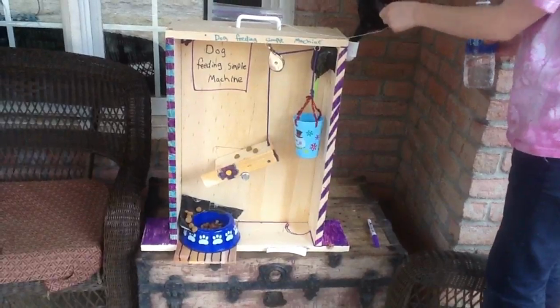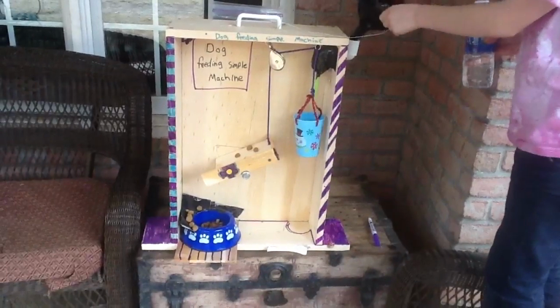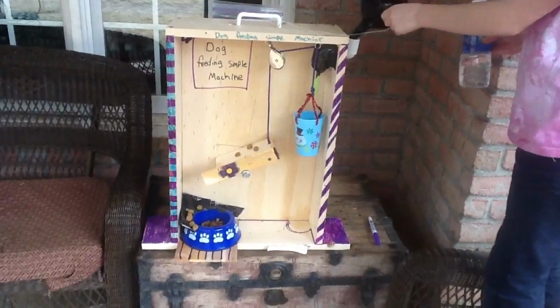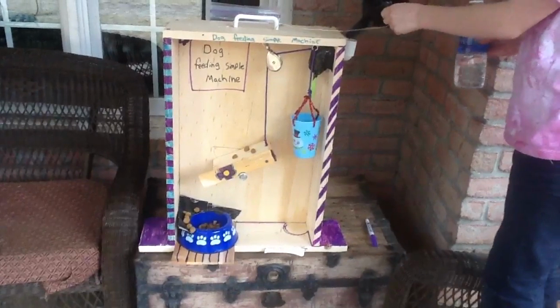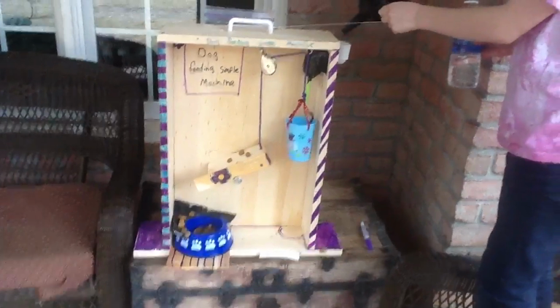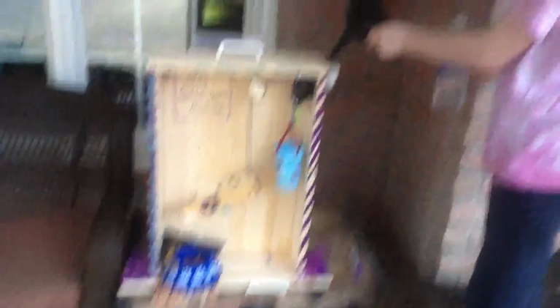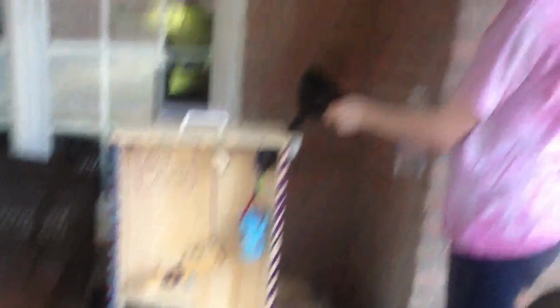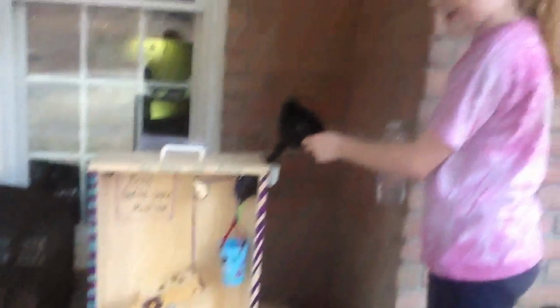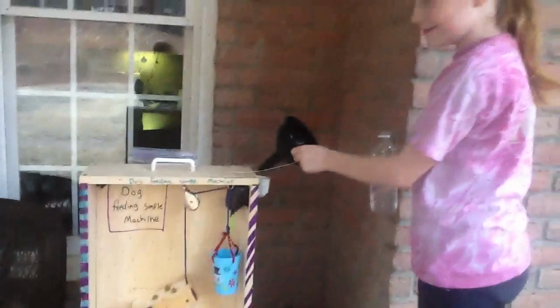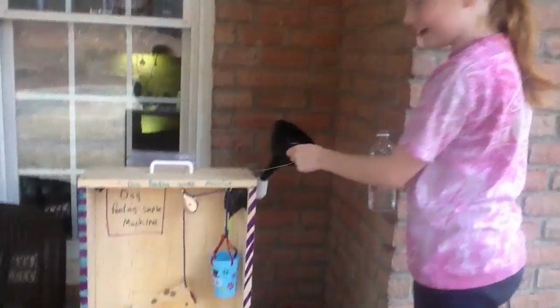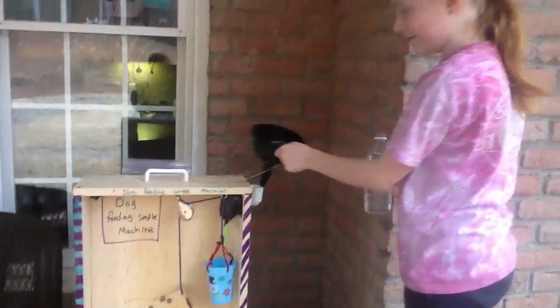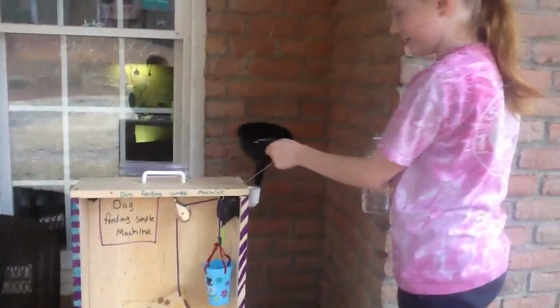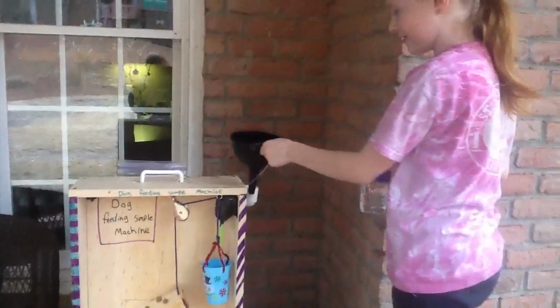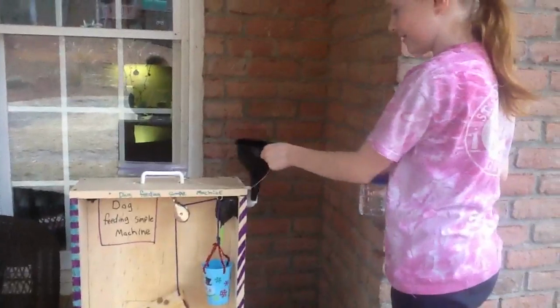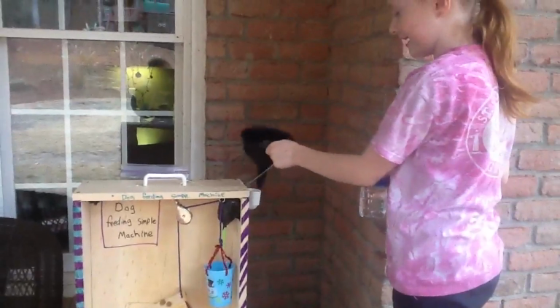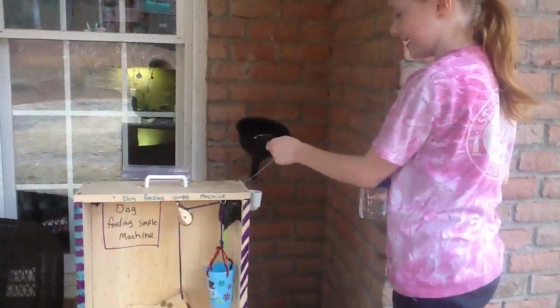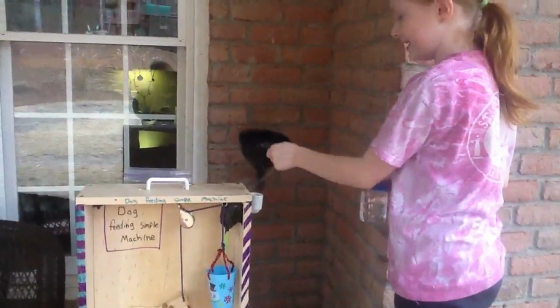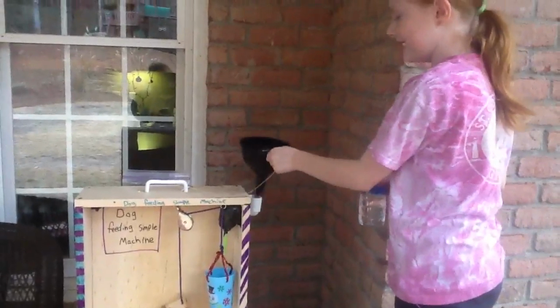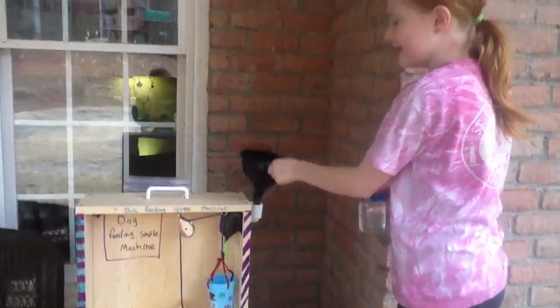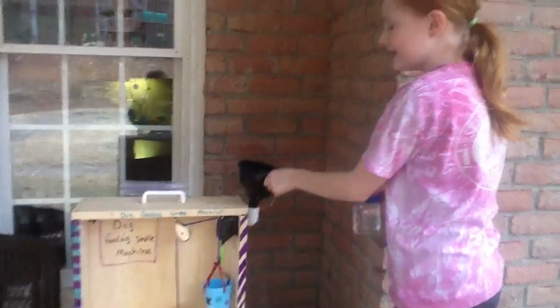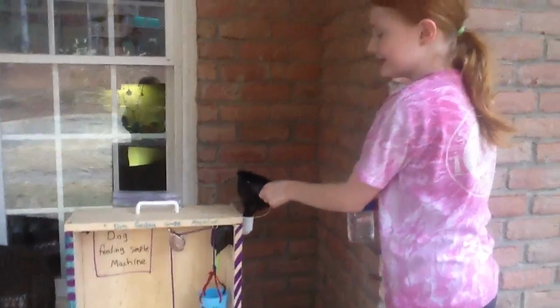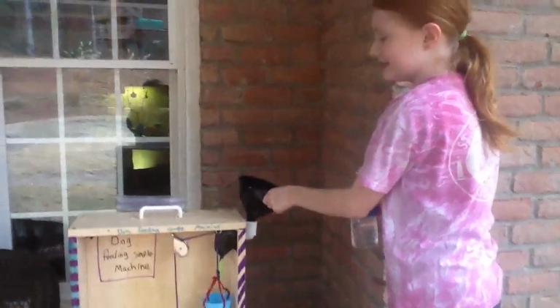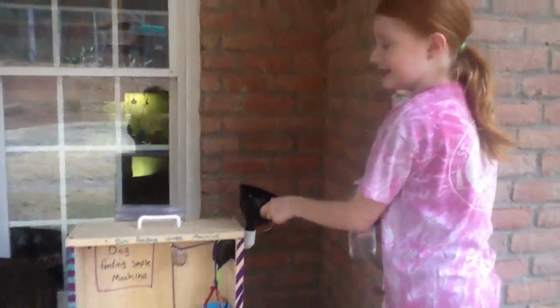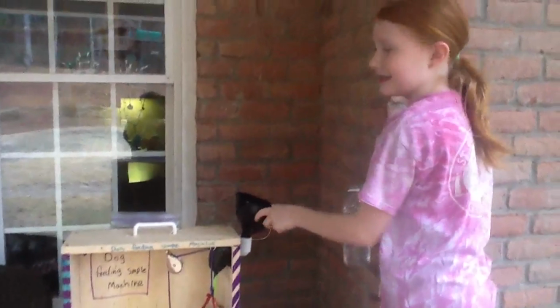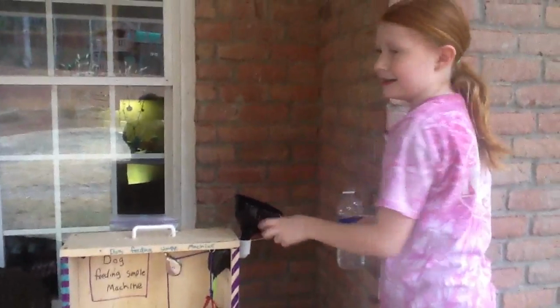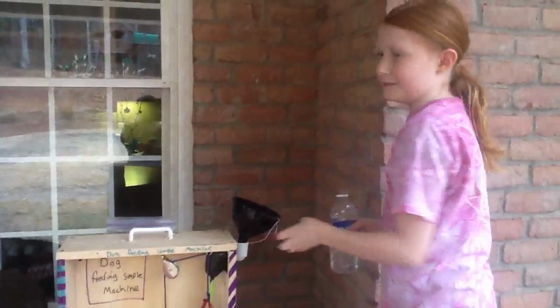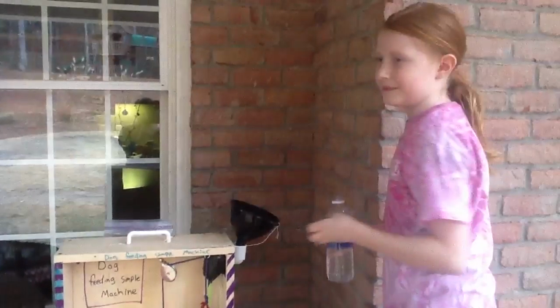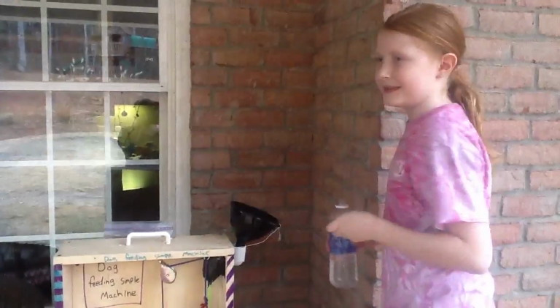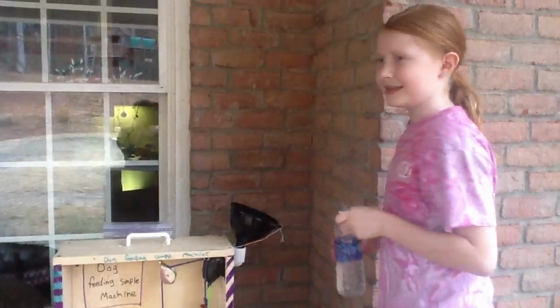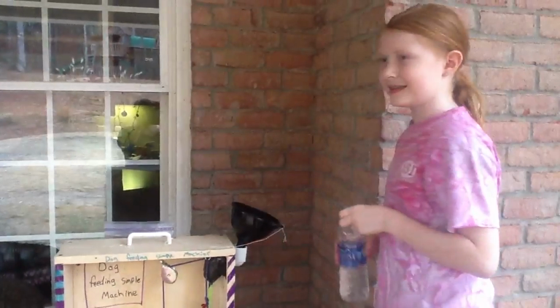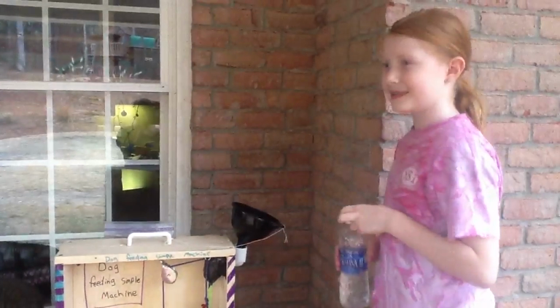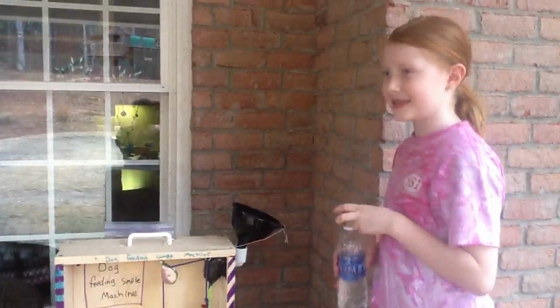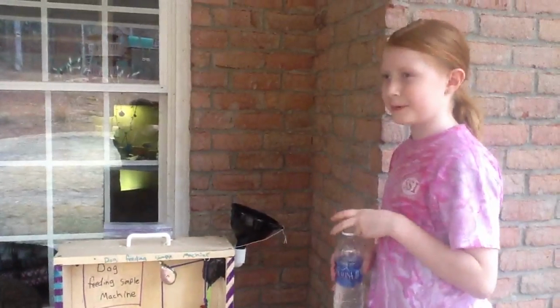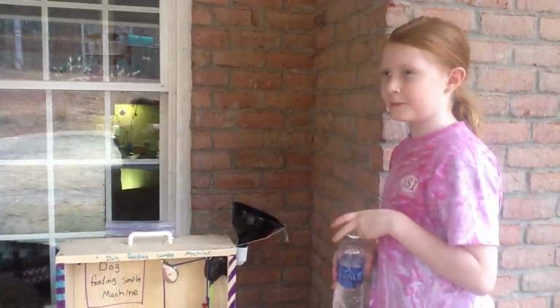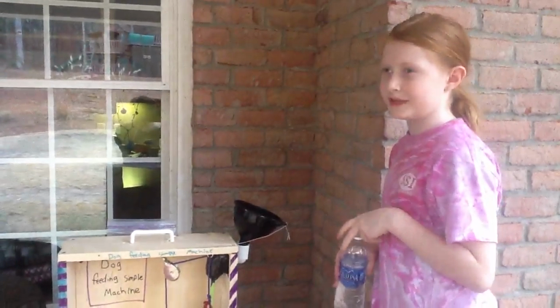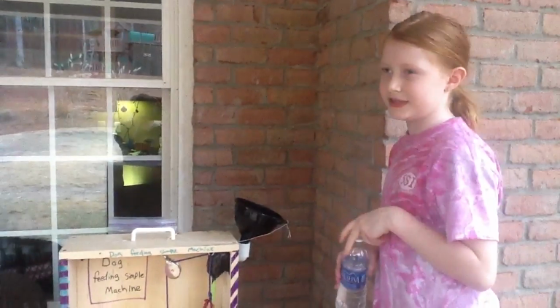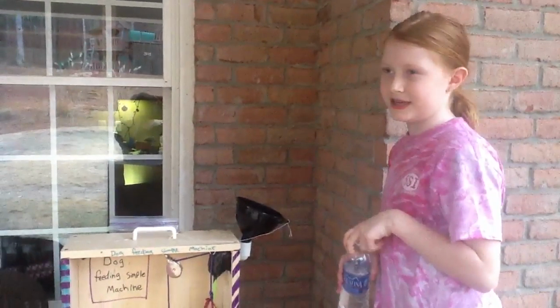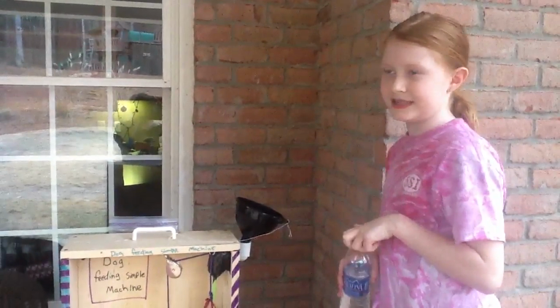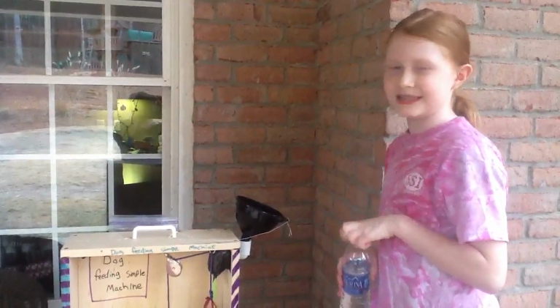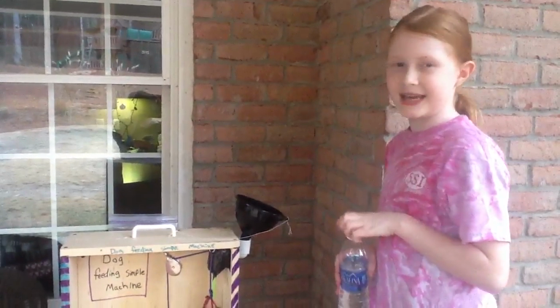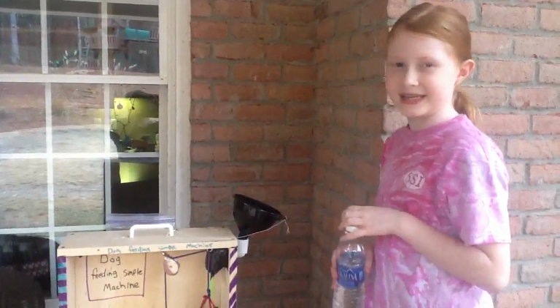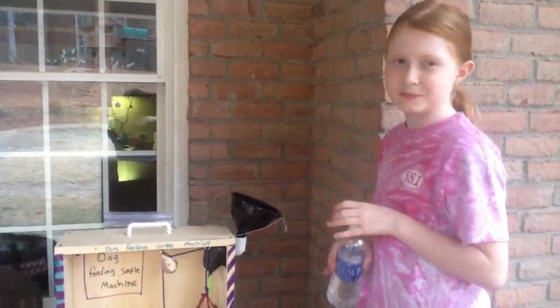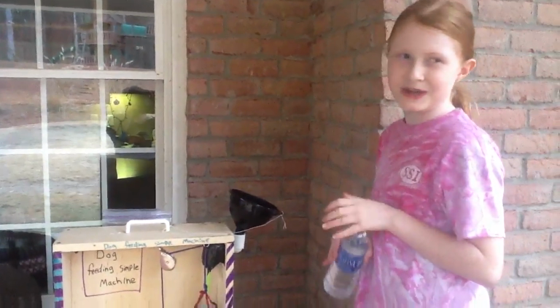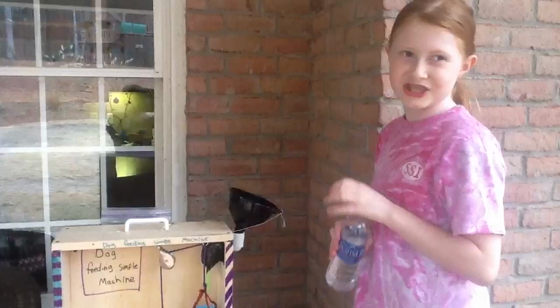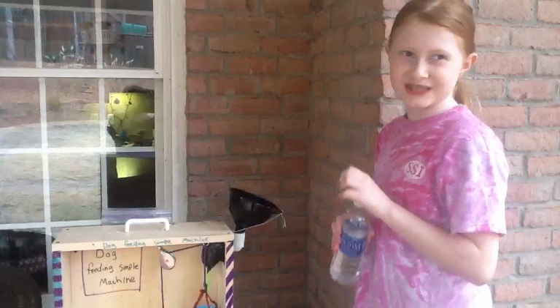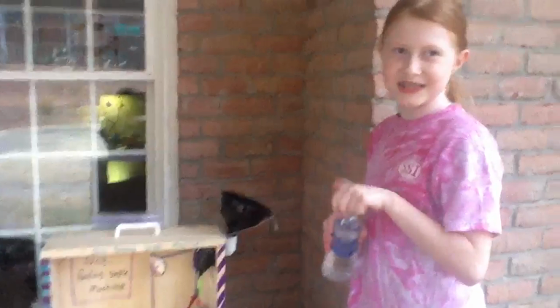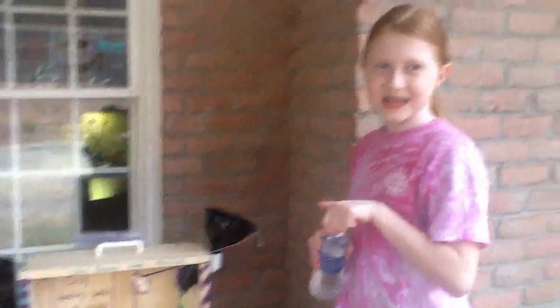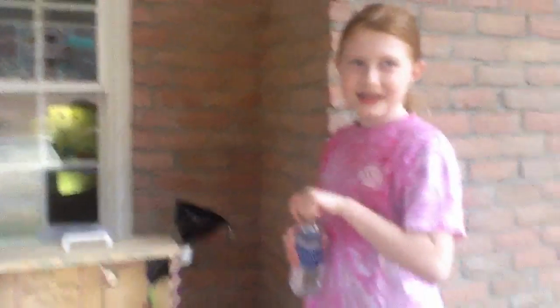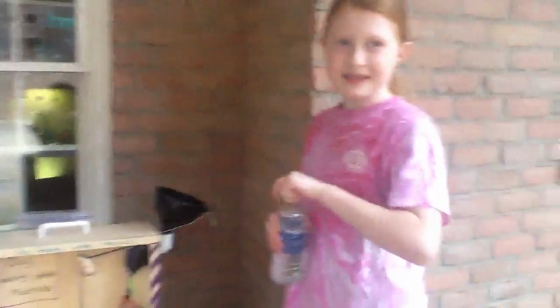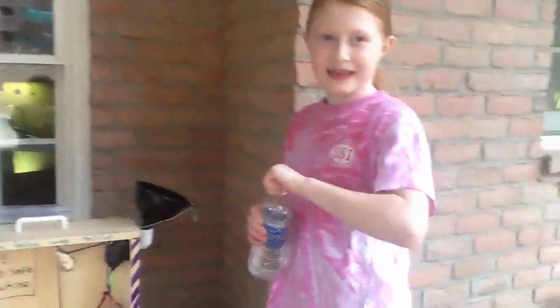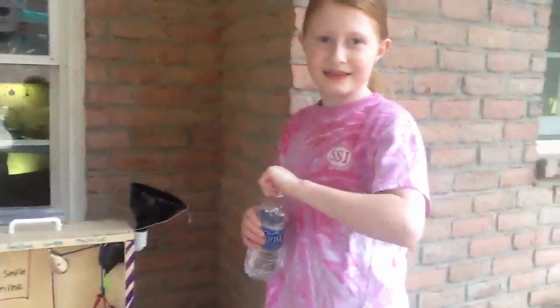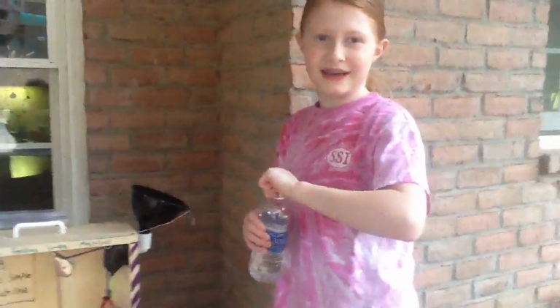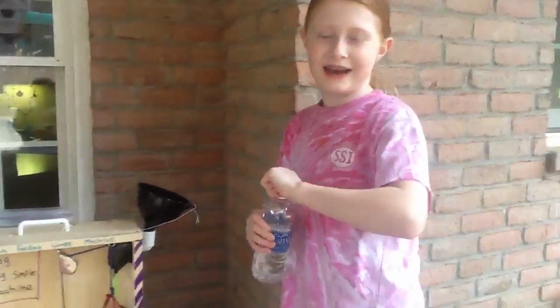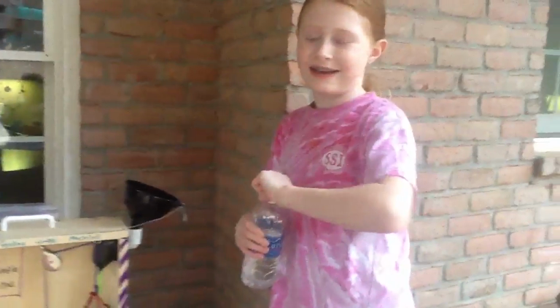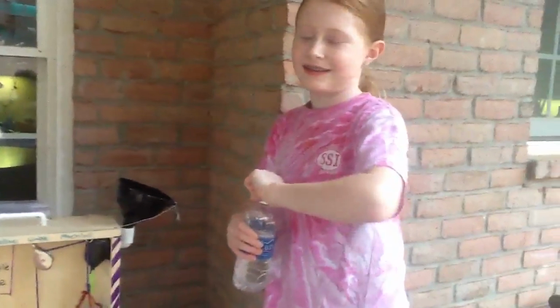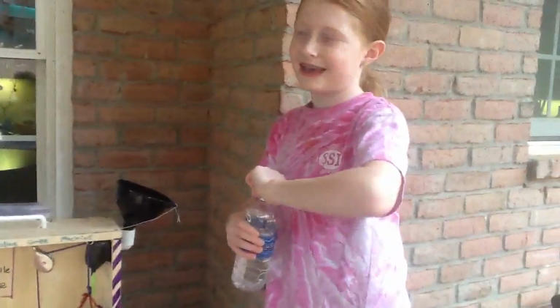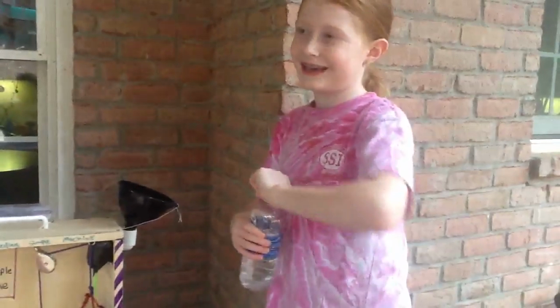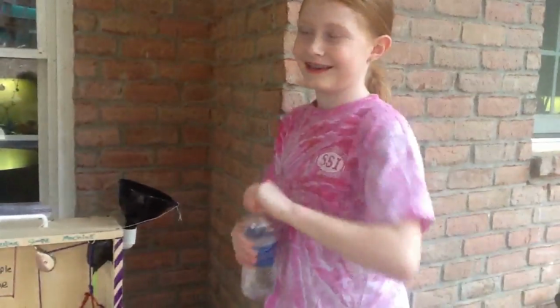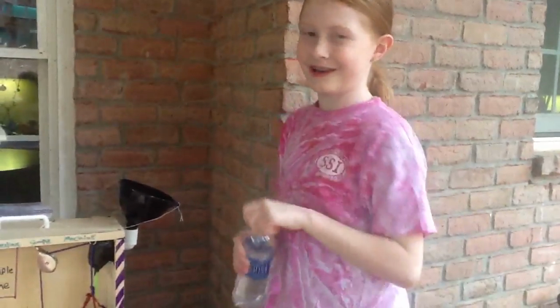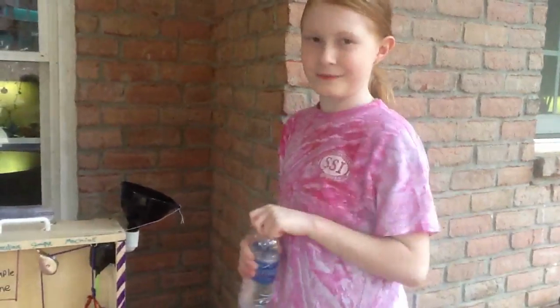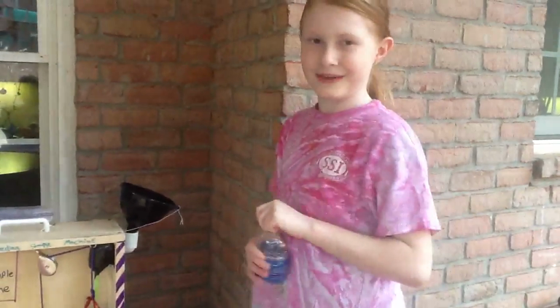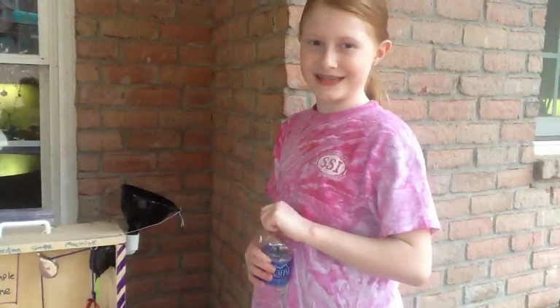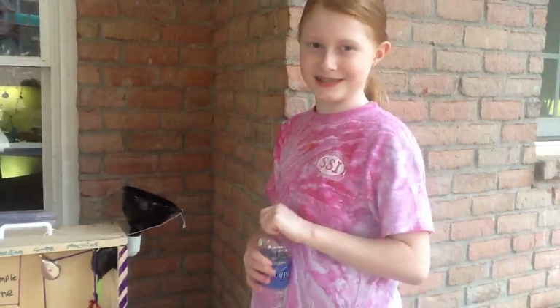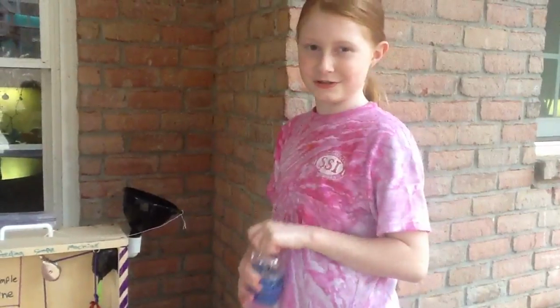And that is my 4th grade simple machine — my science project. Thank you, I hope you guys enjoyed.